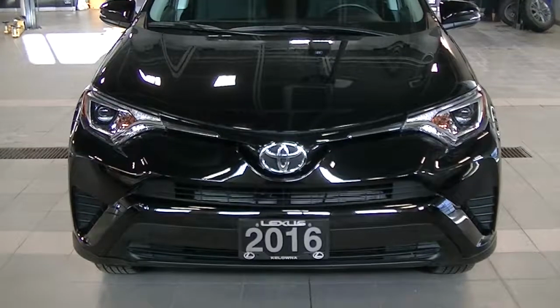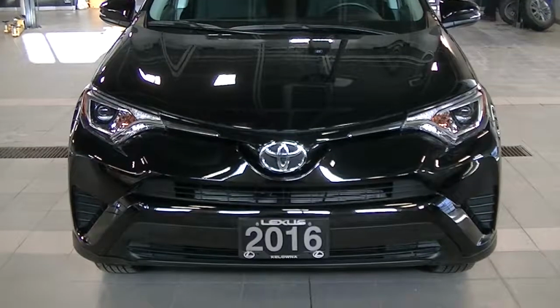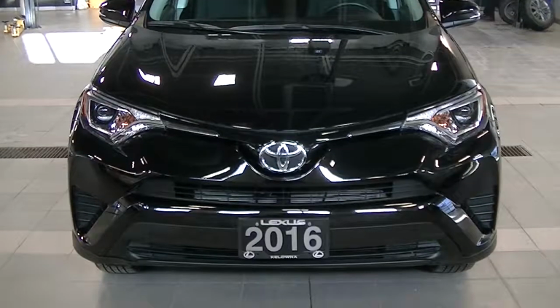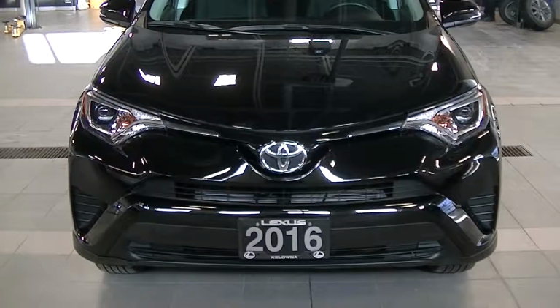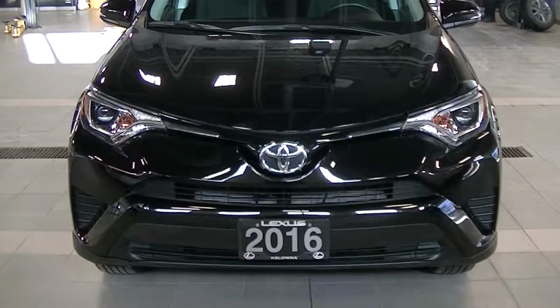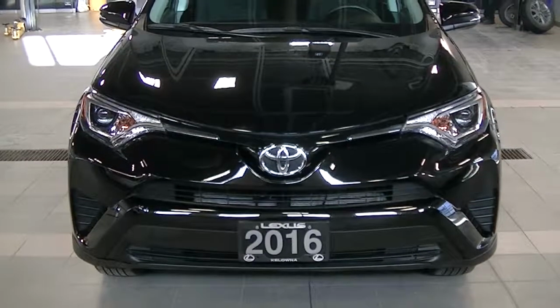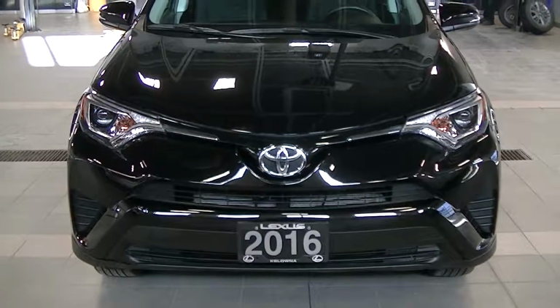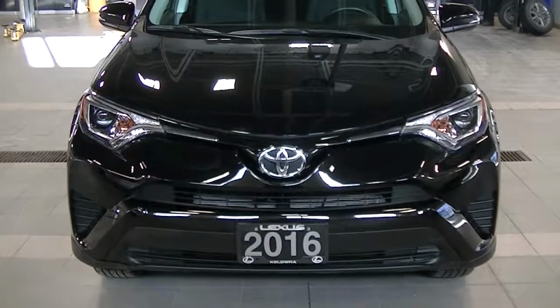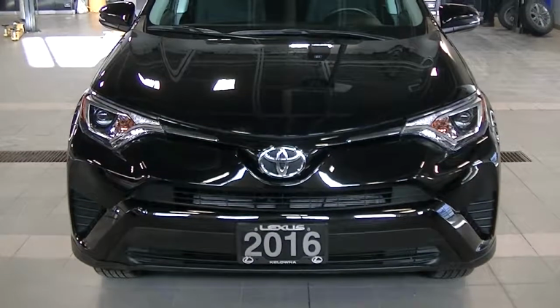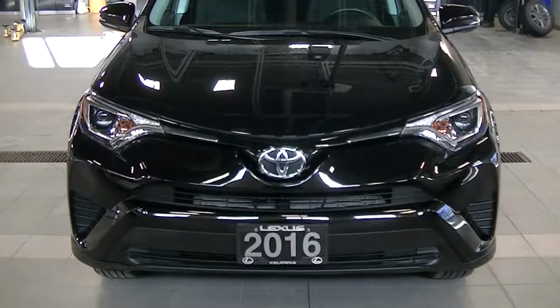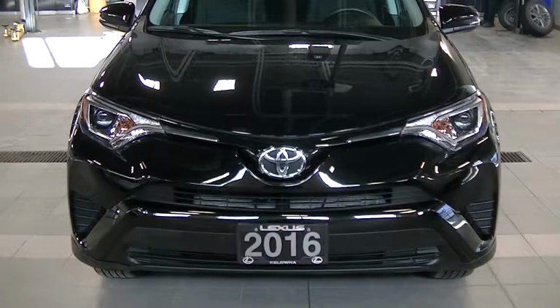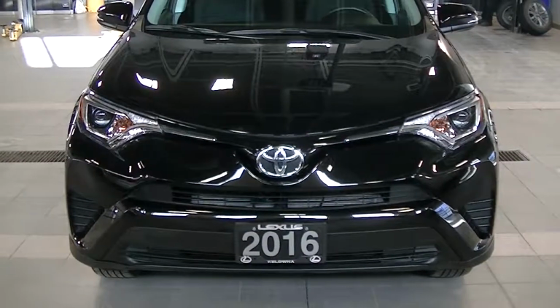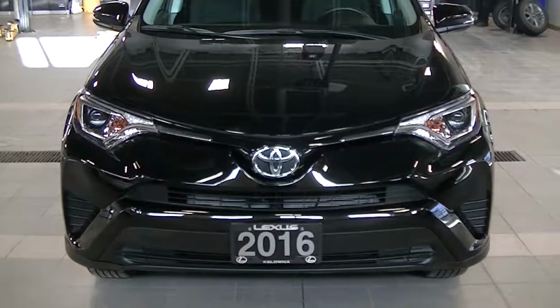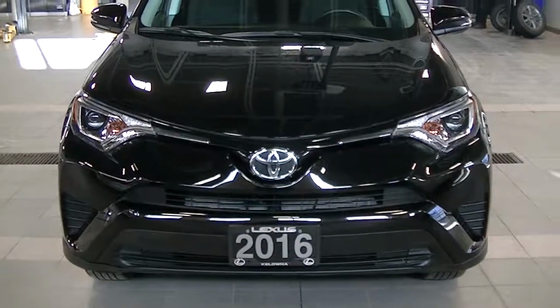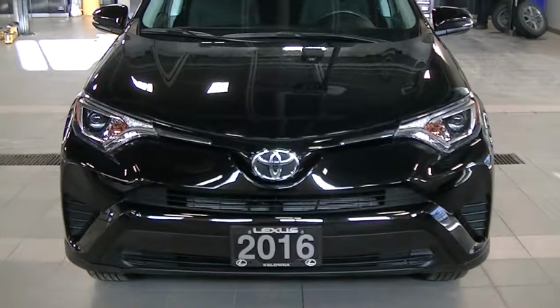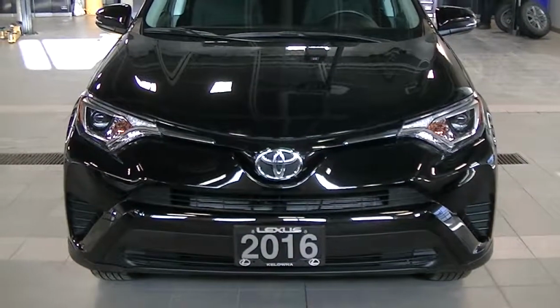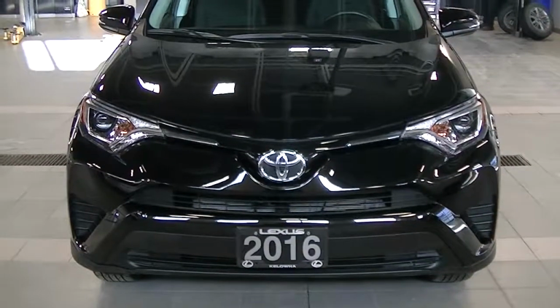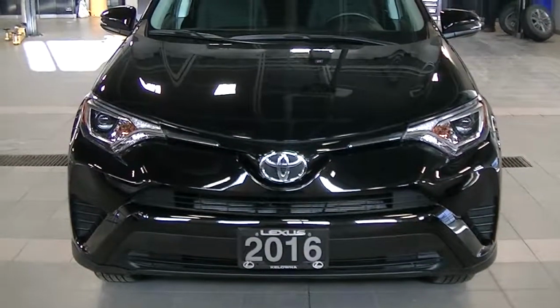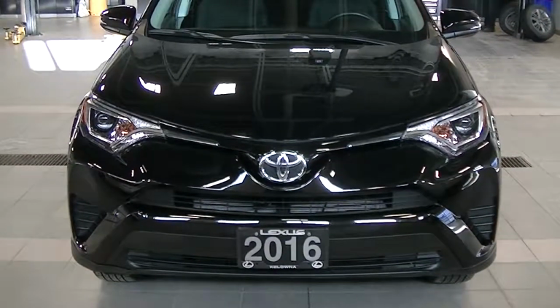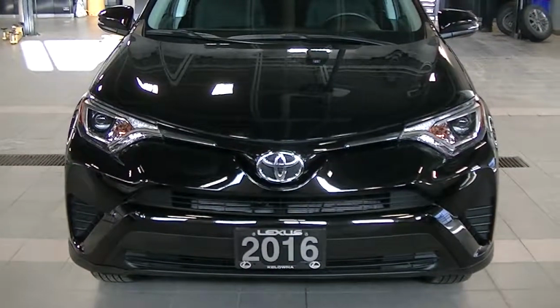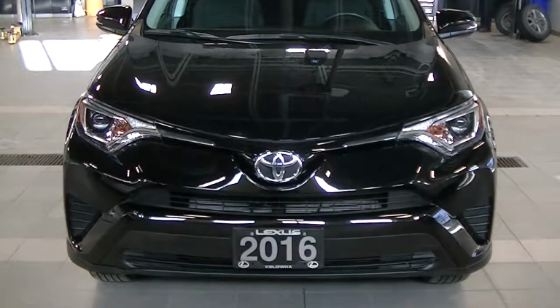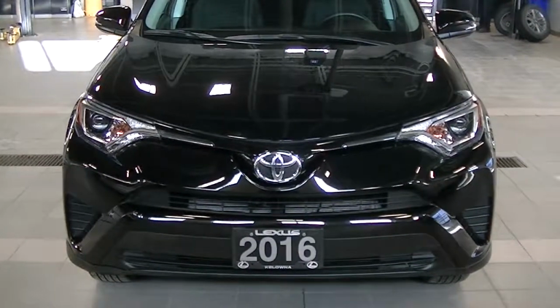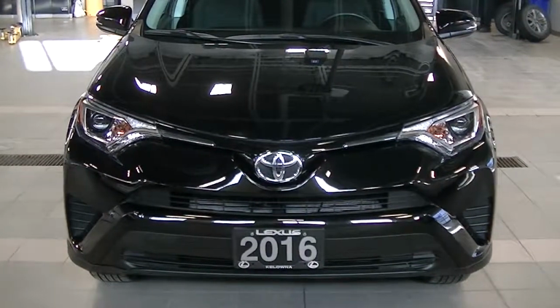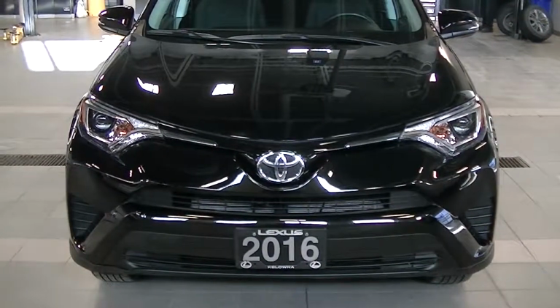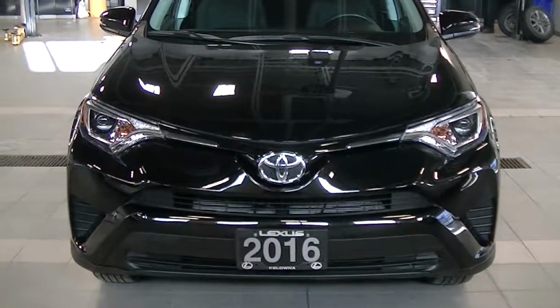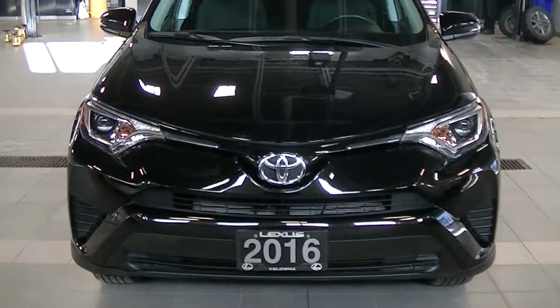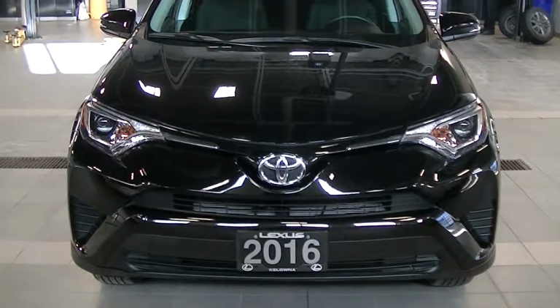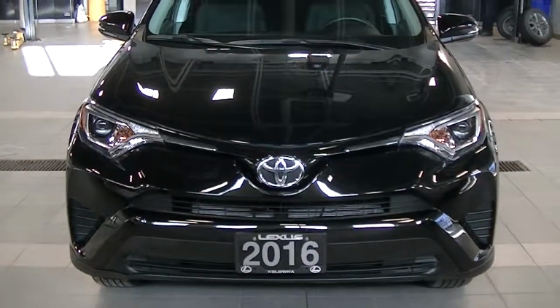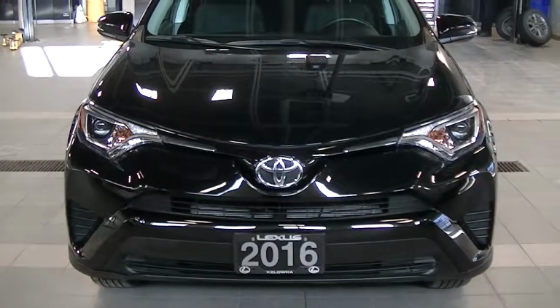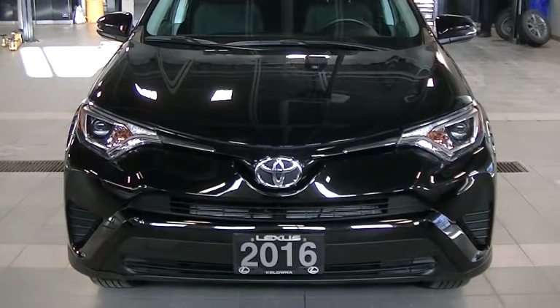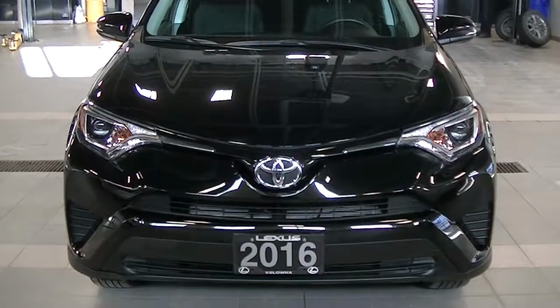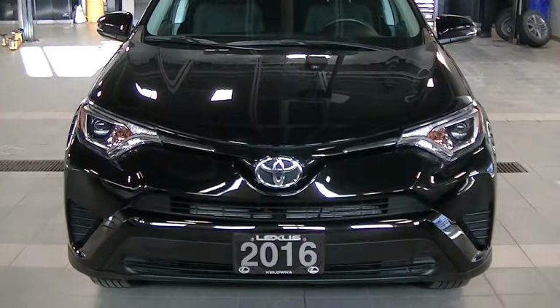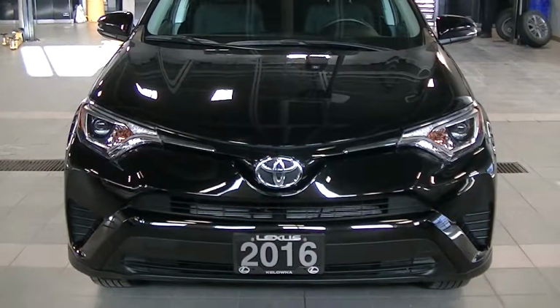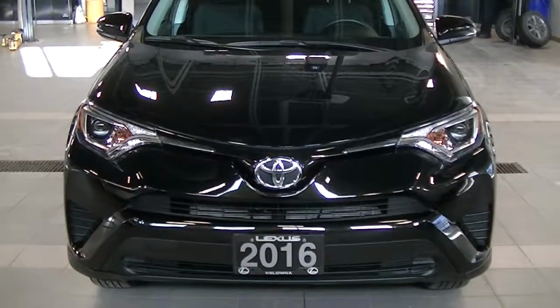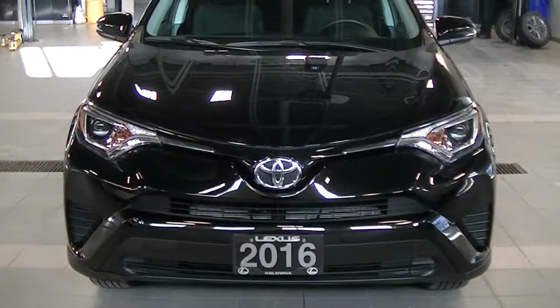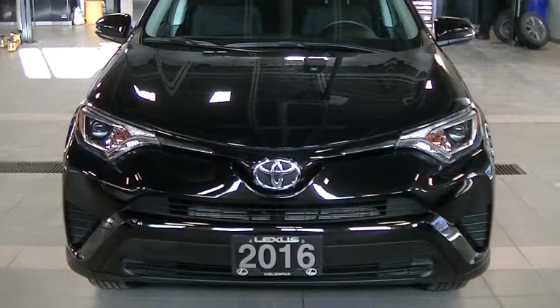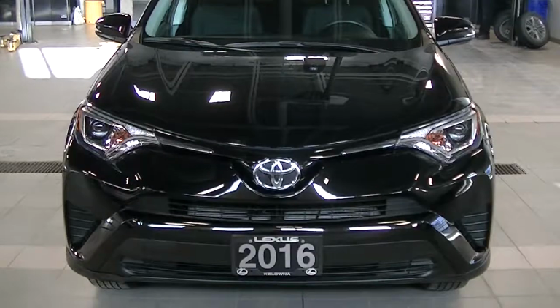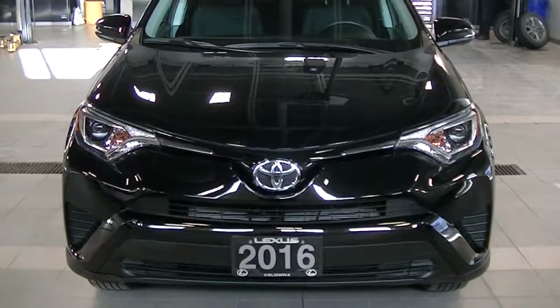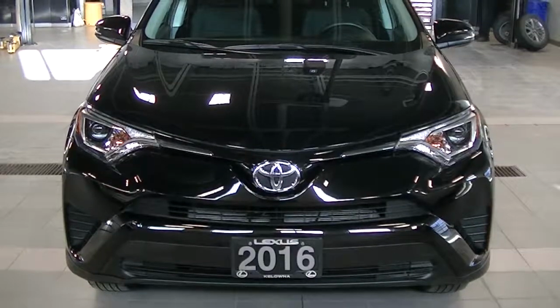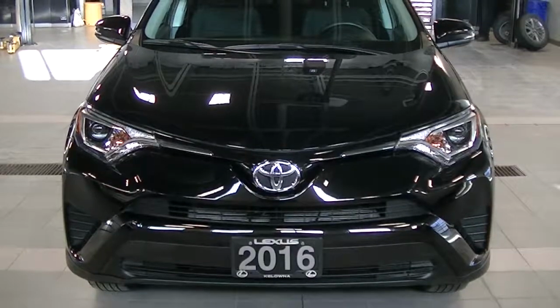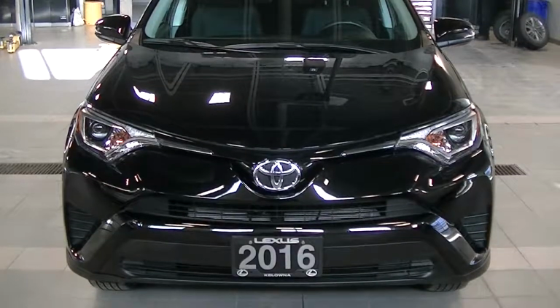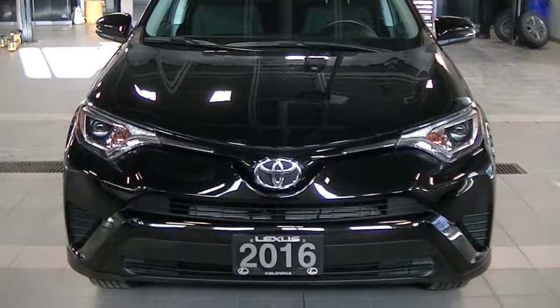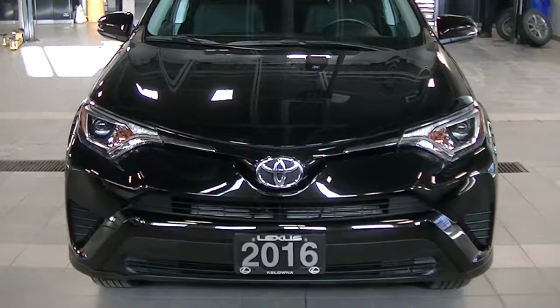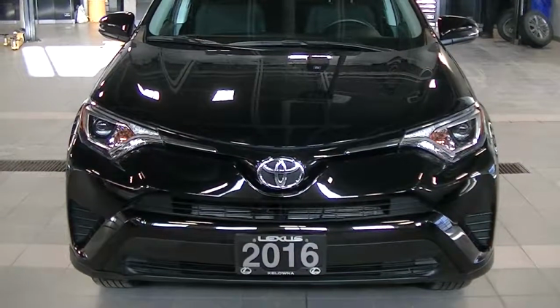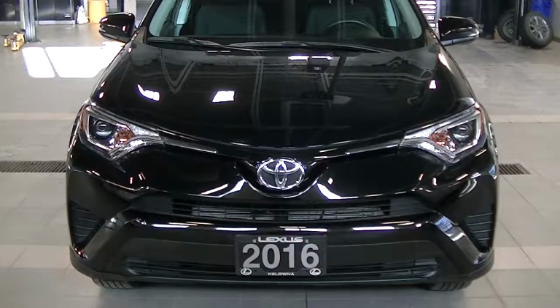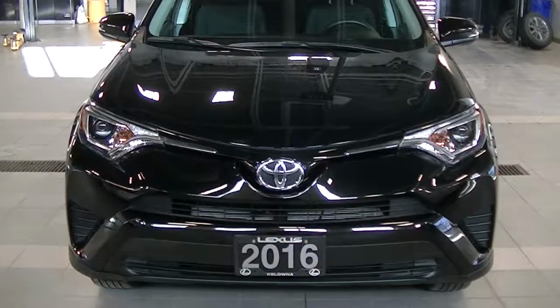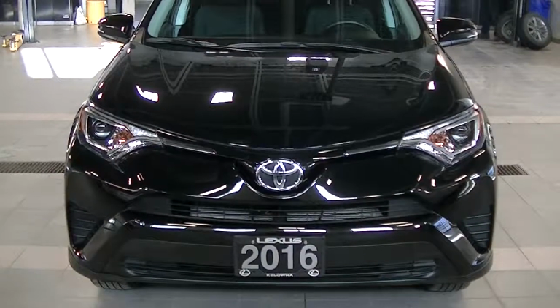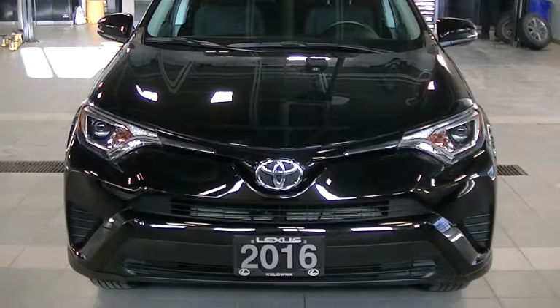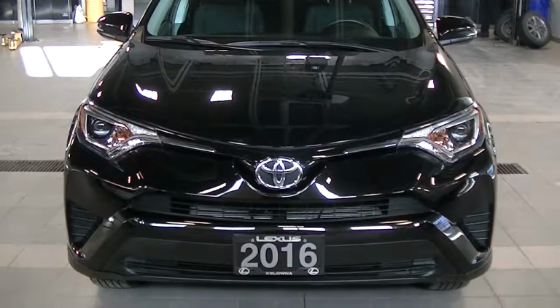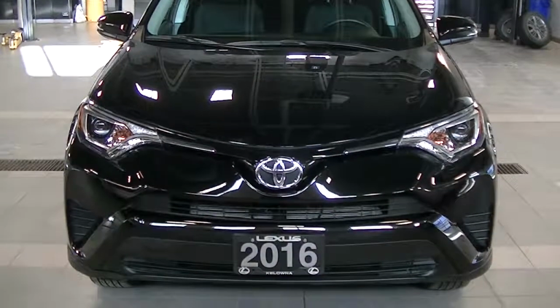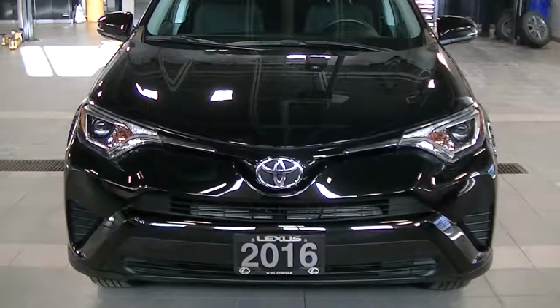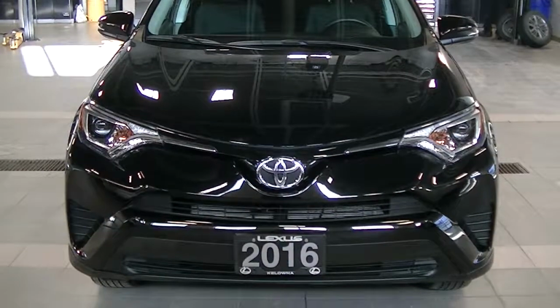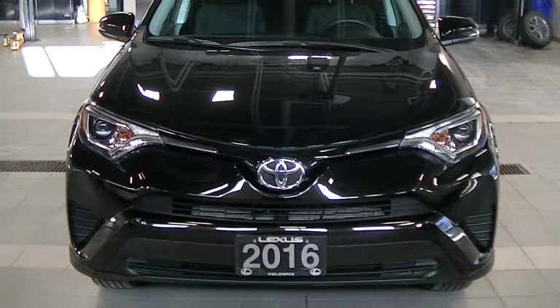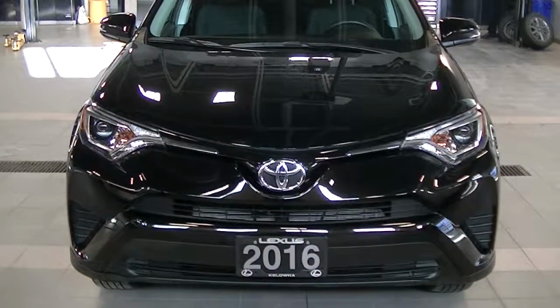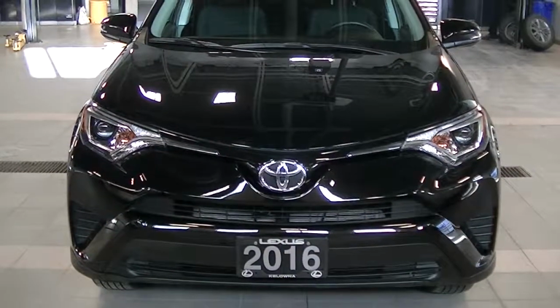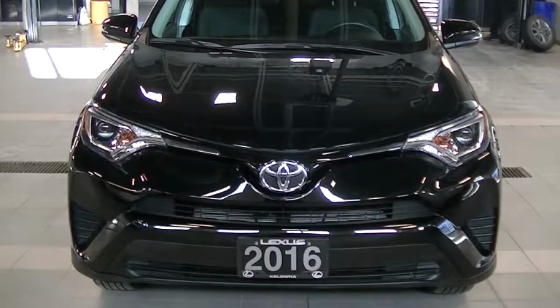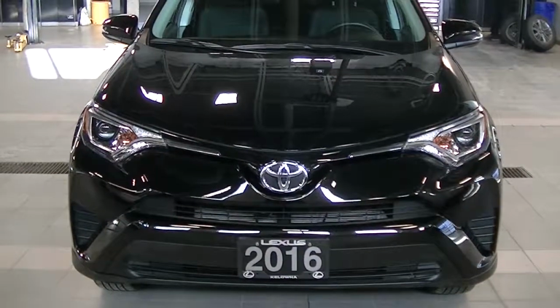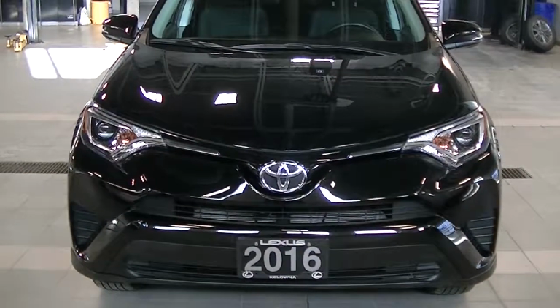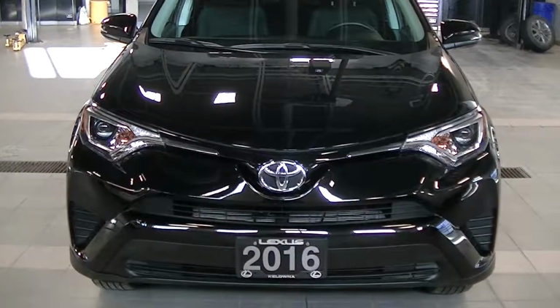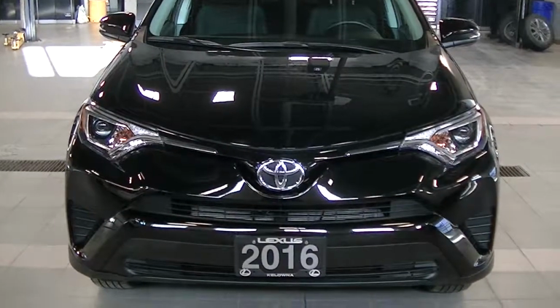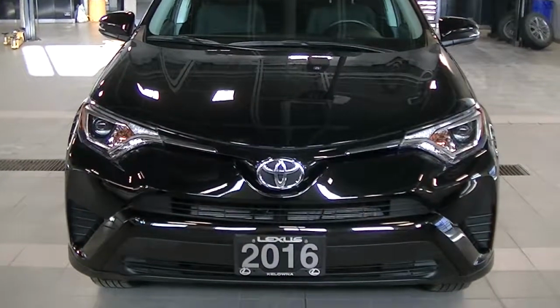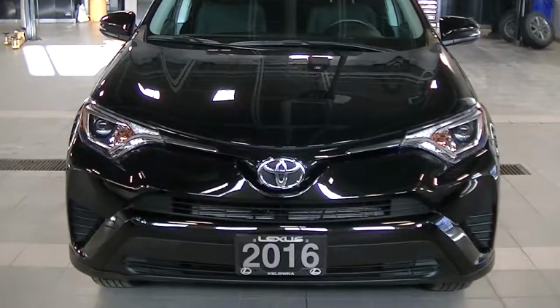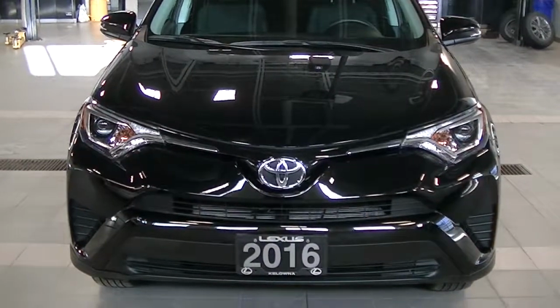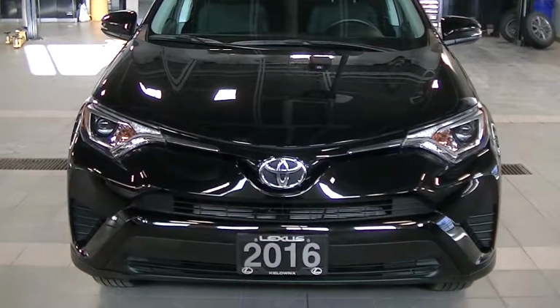Good morning Ryan, Keith, Lex Cologne. I just wanted to show you the 2016 Toyota RAV4 and the current condition of the vehicle.